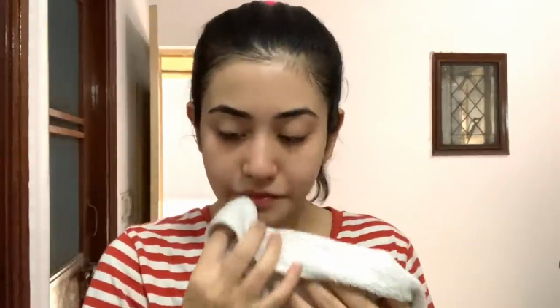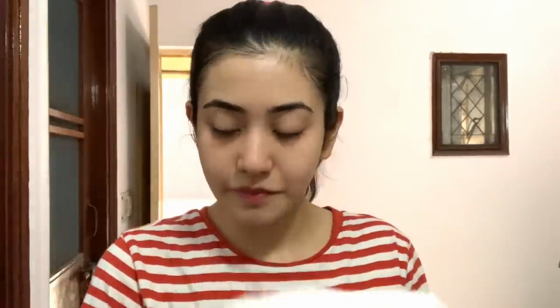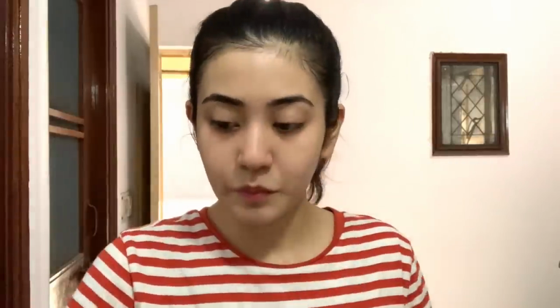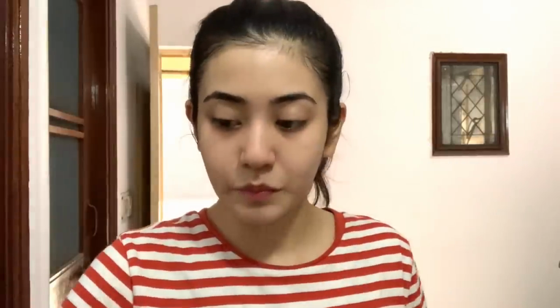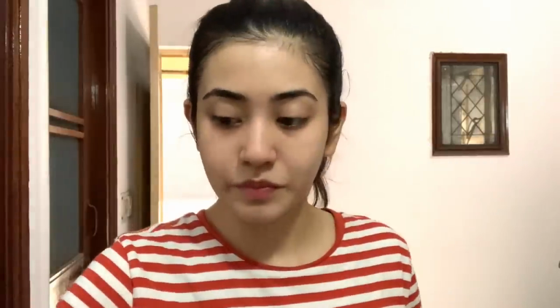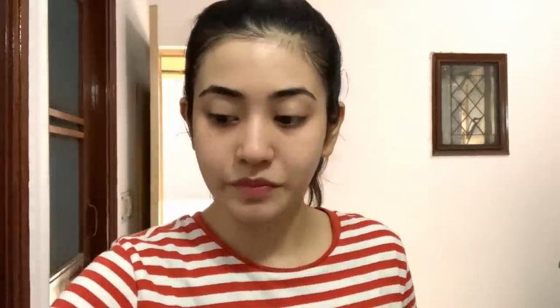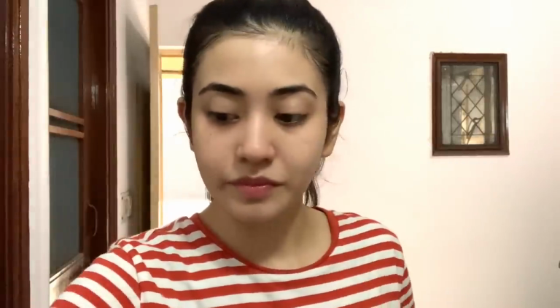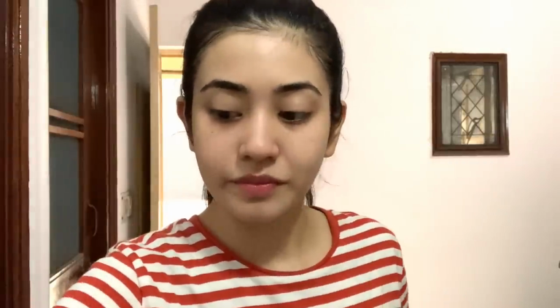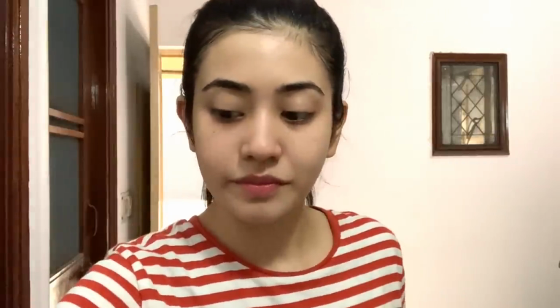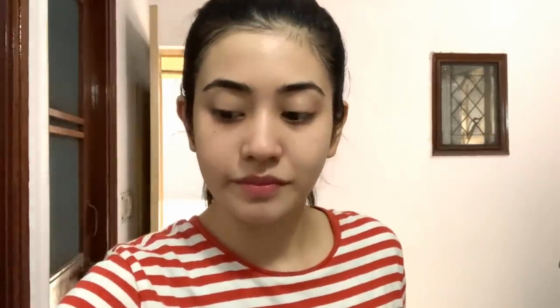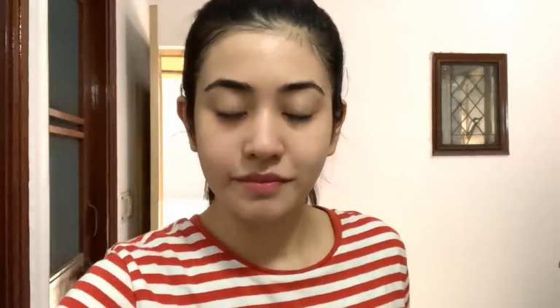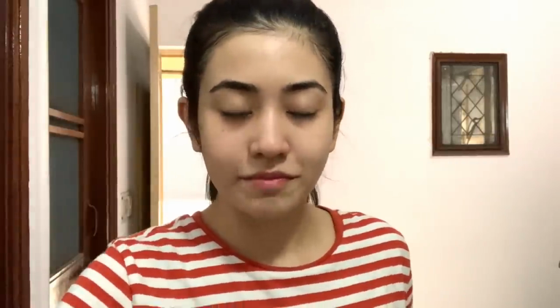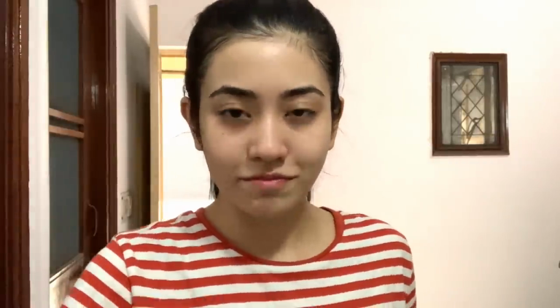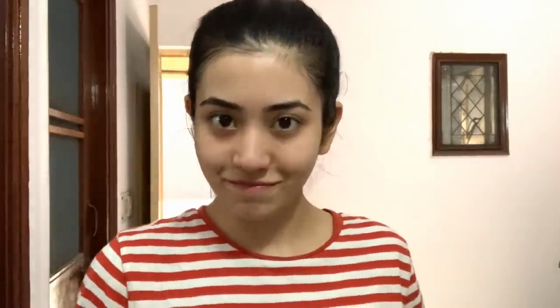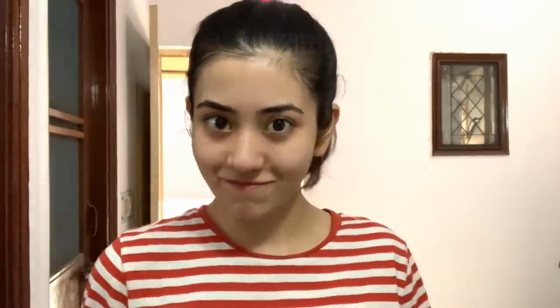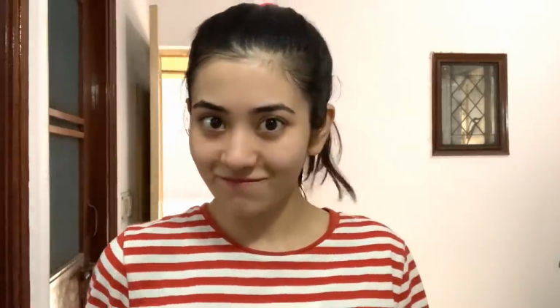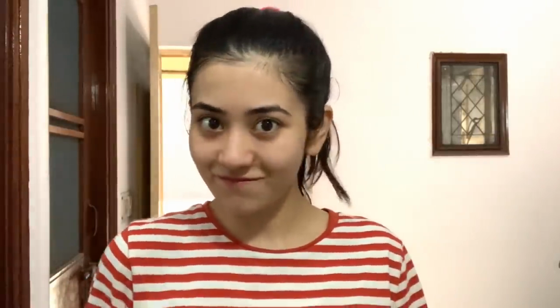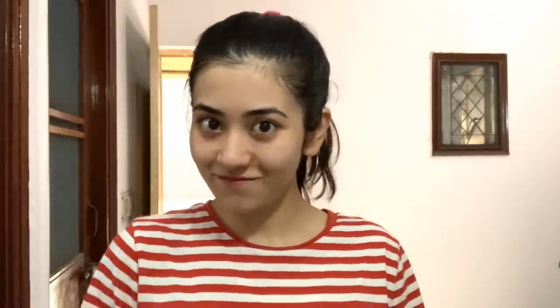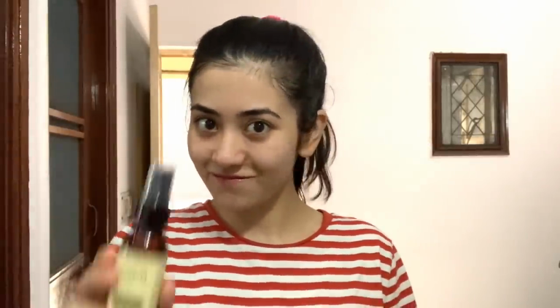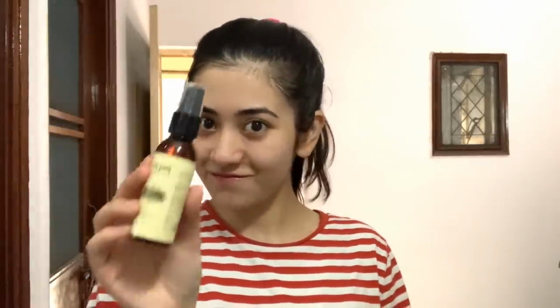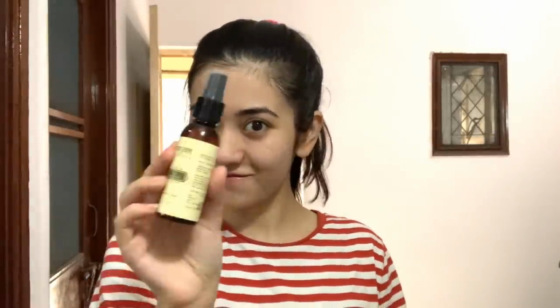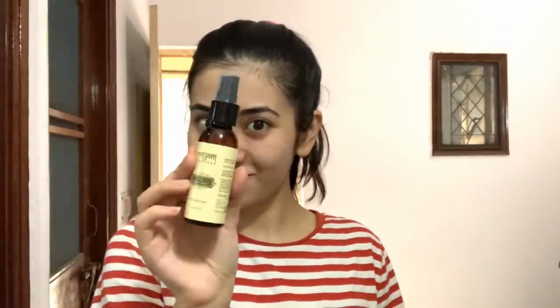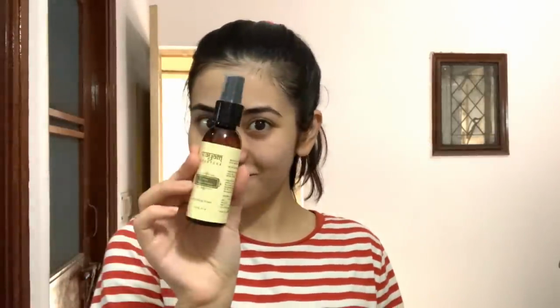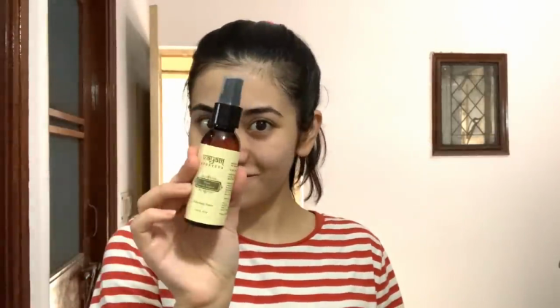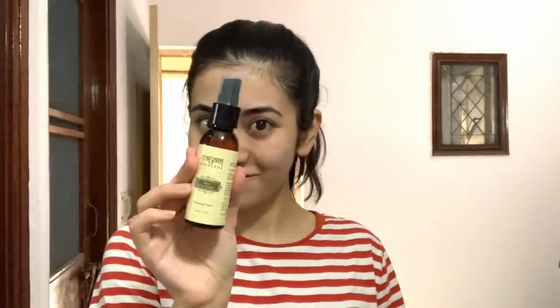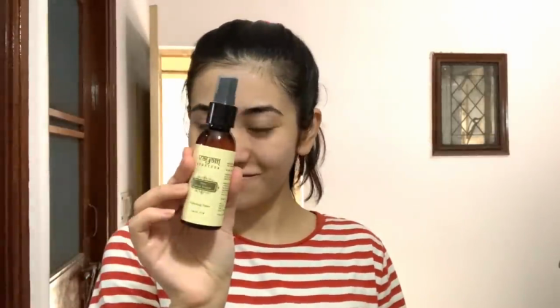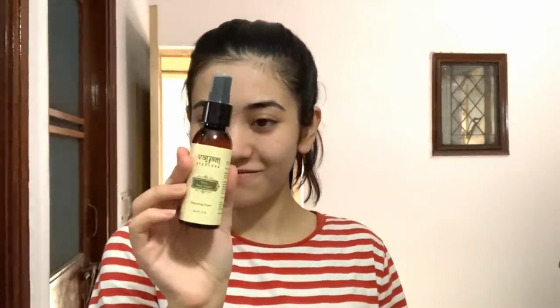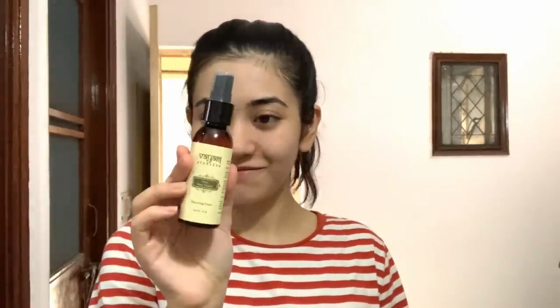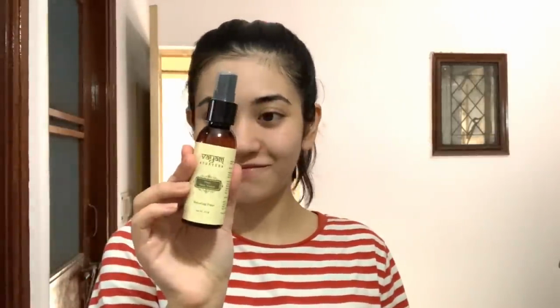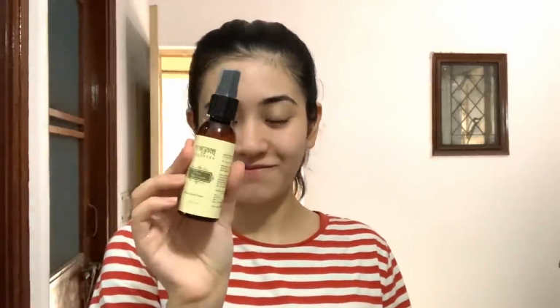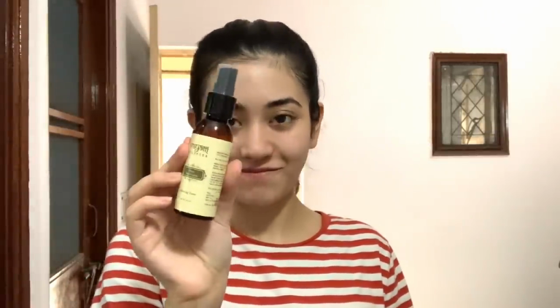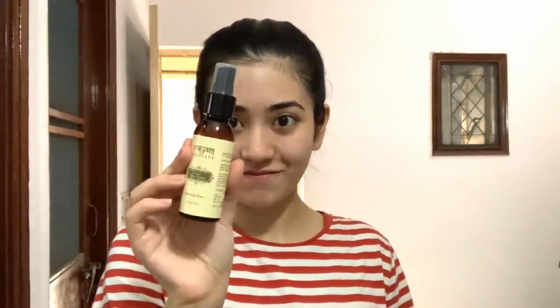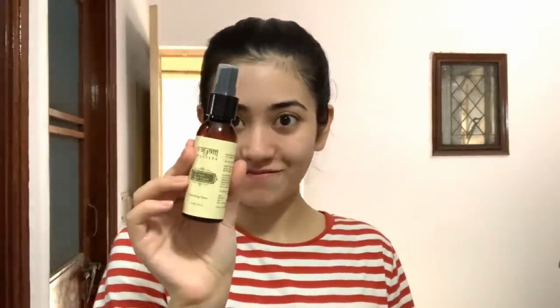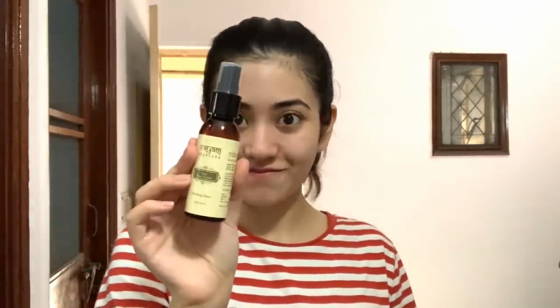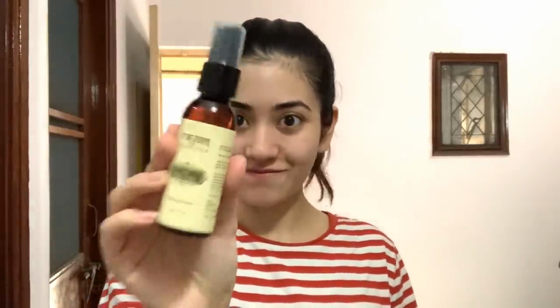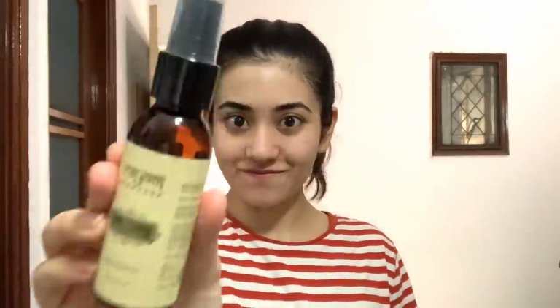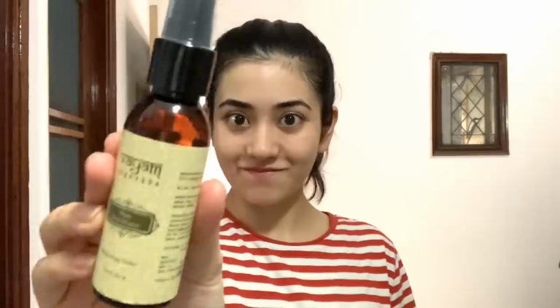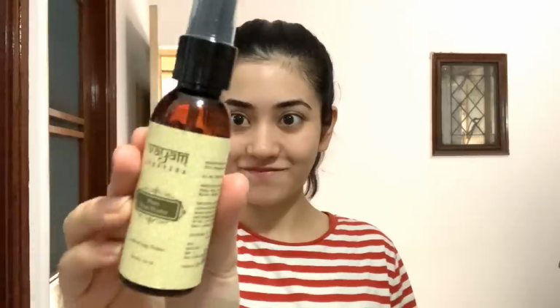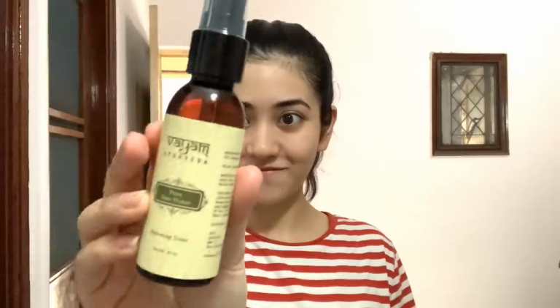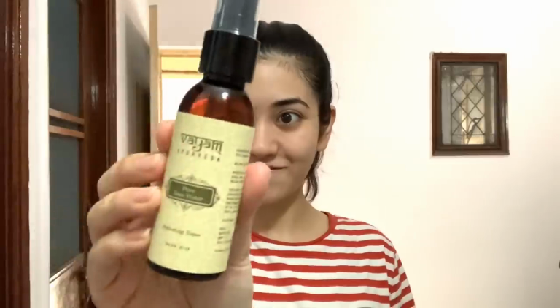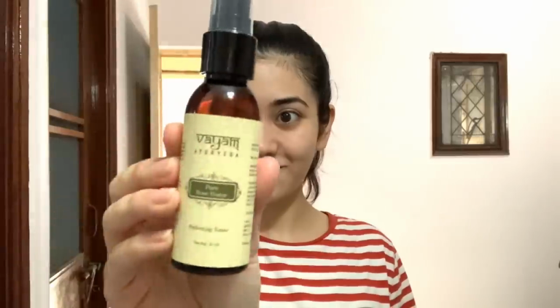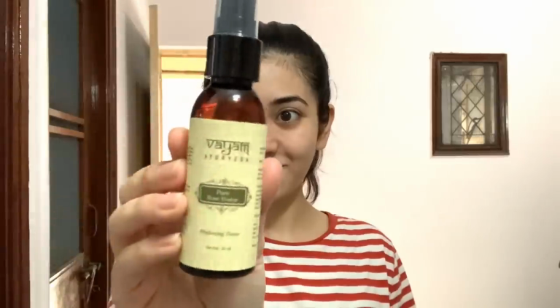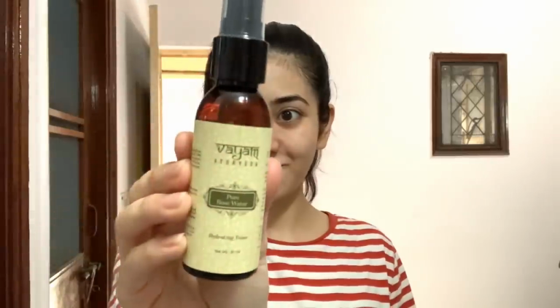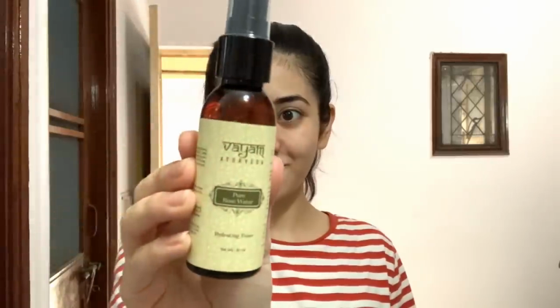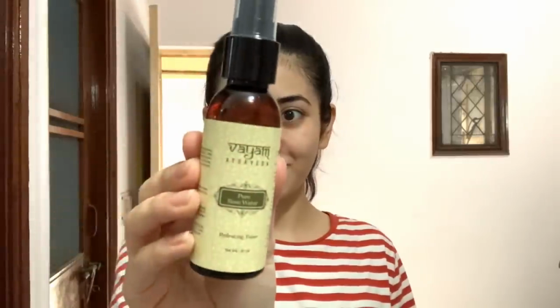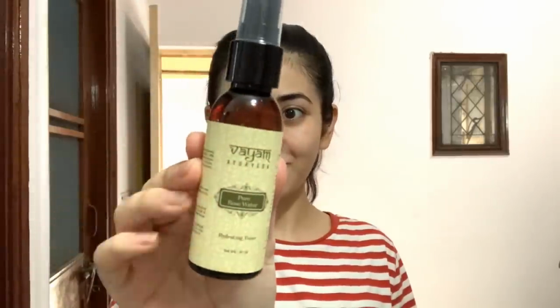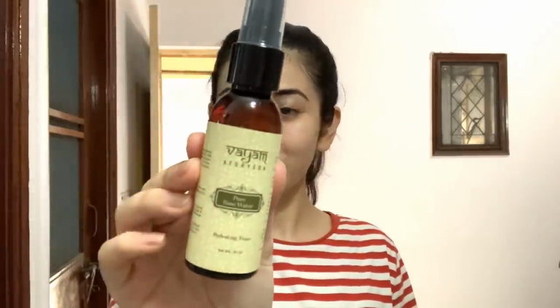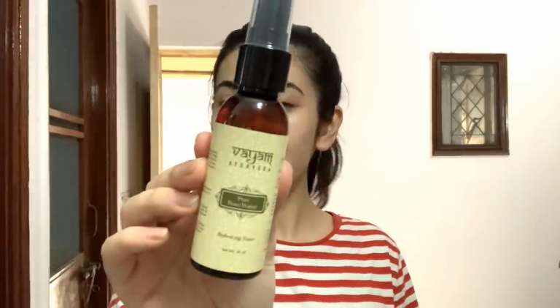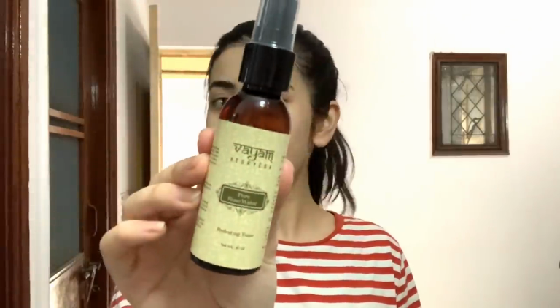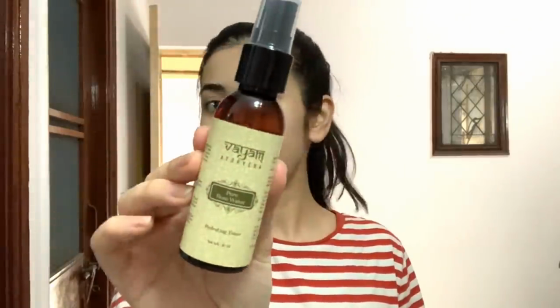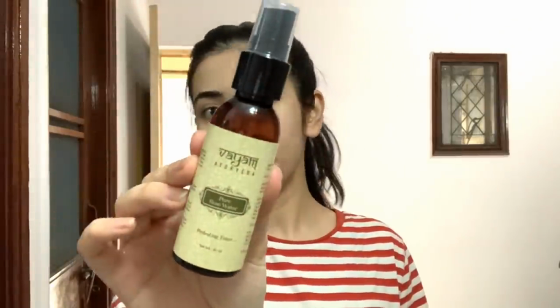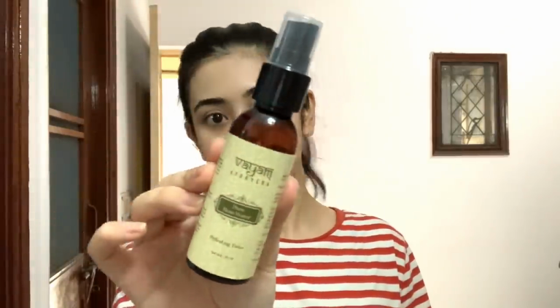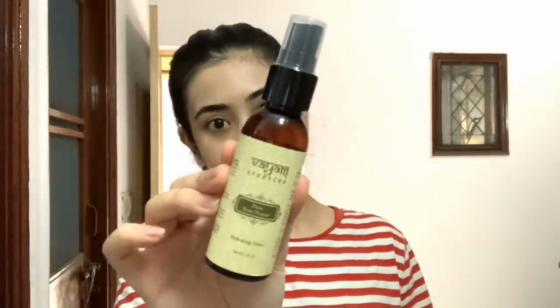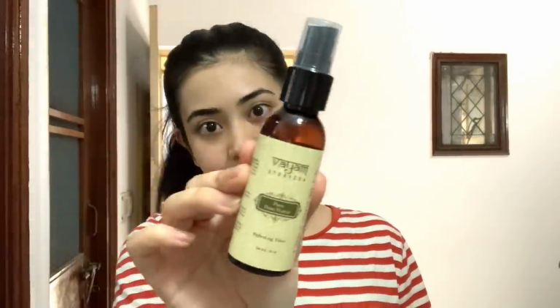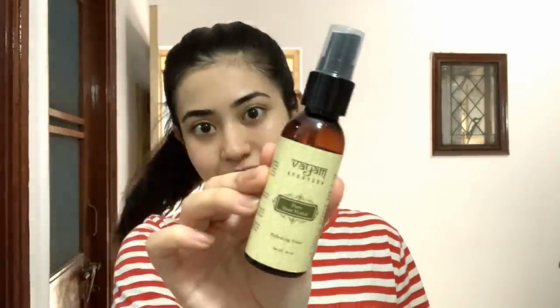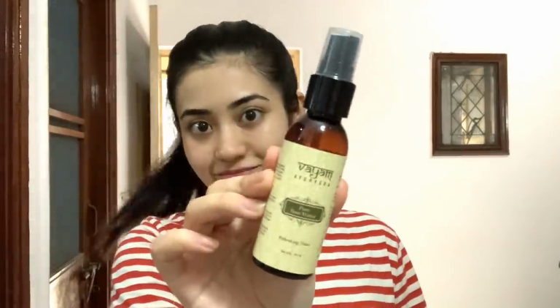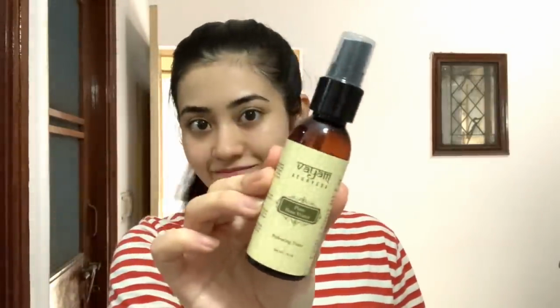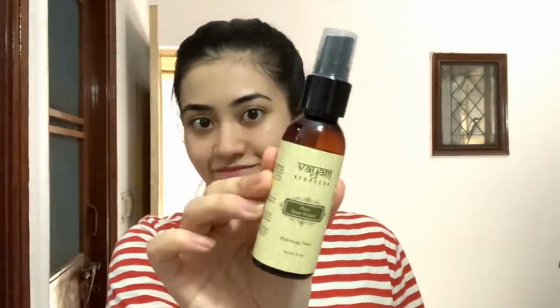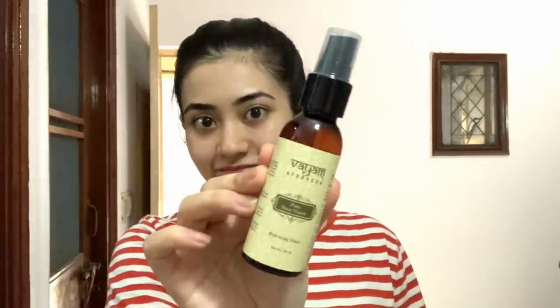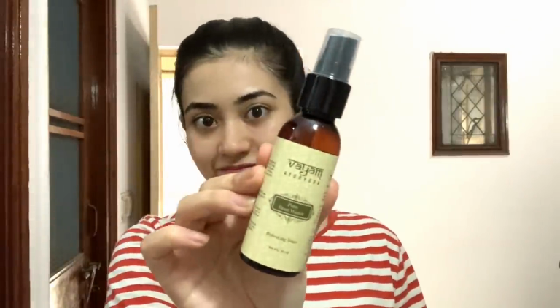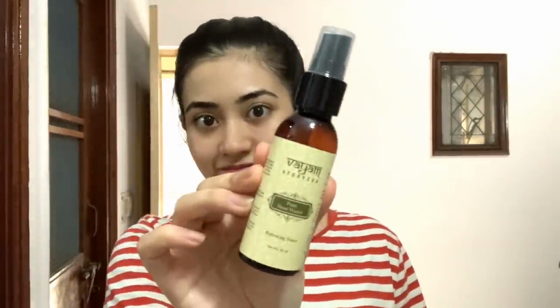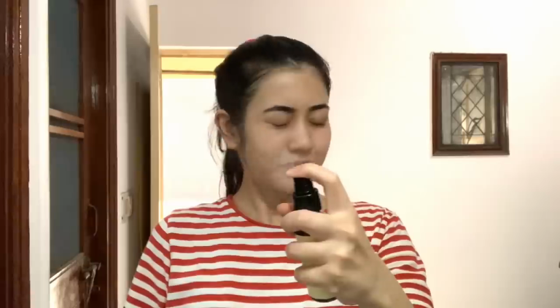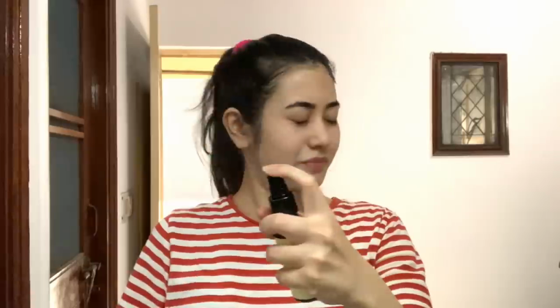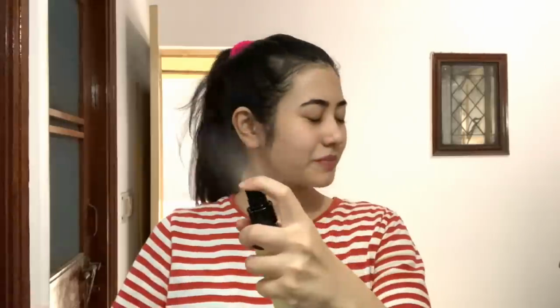Now we will clean this area with normal water, and then we will use toner. I am going to use Yarm Rose Water — a very affordable and good quality toner.